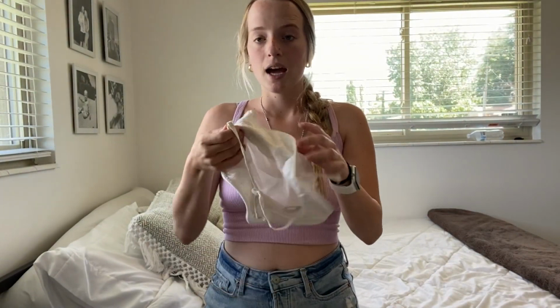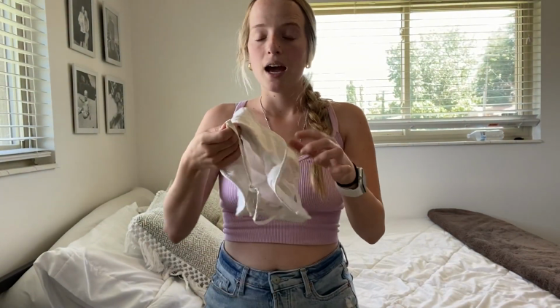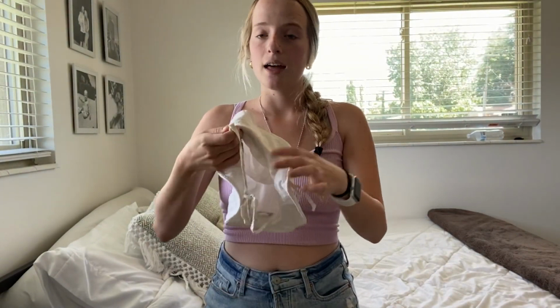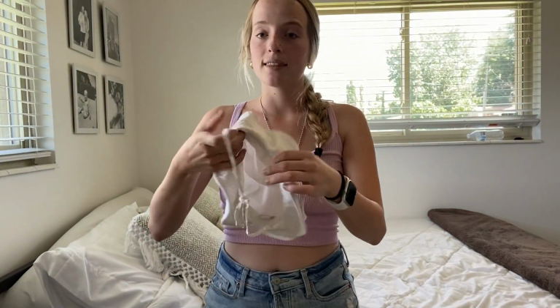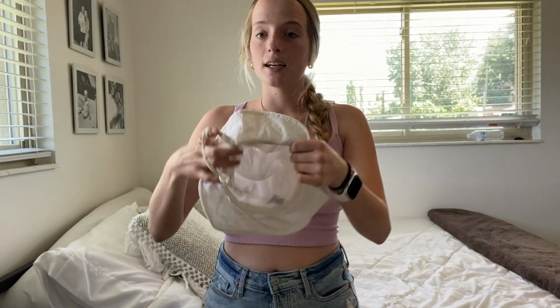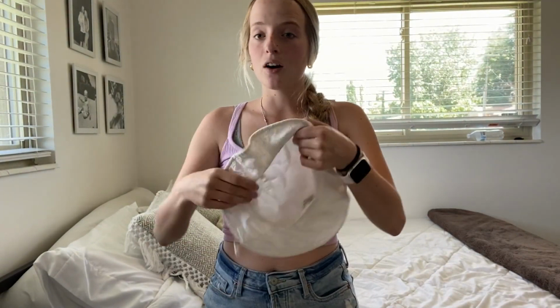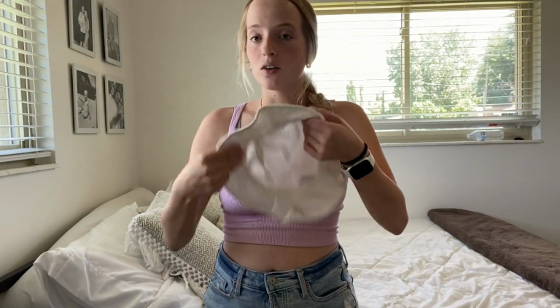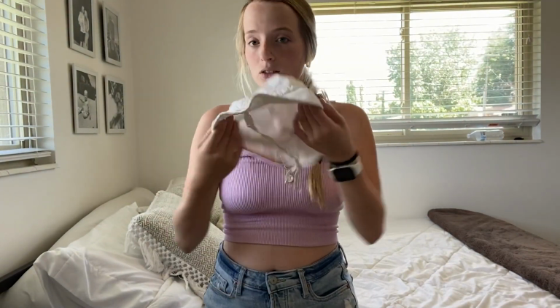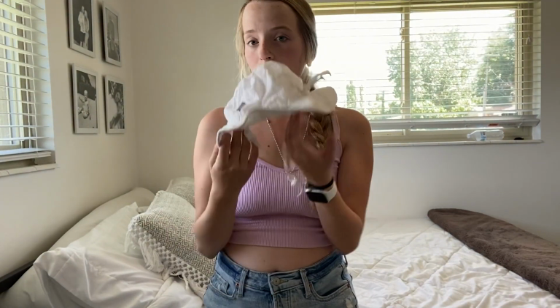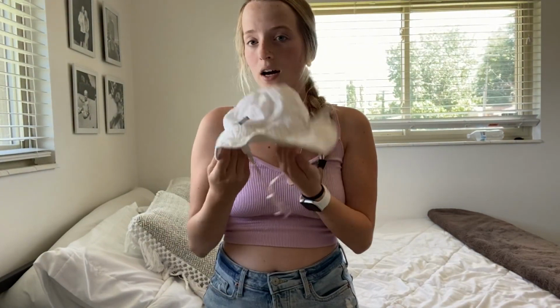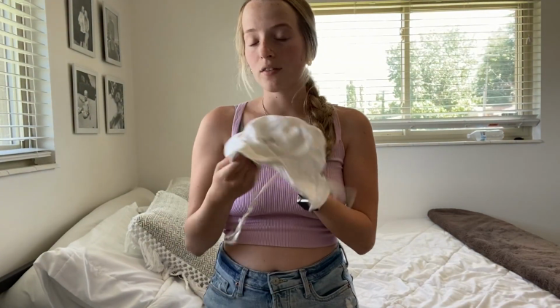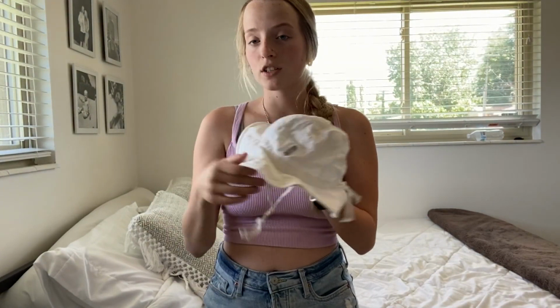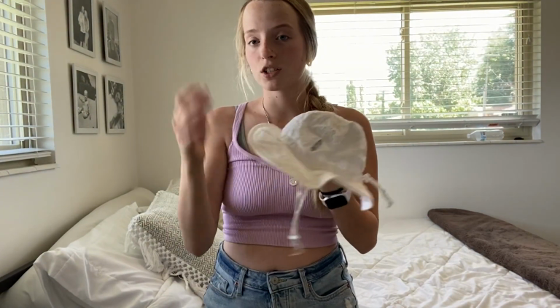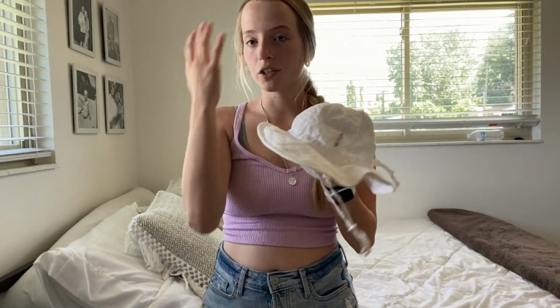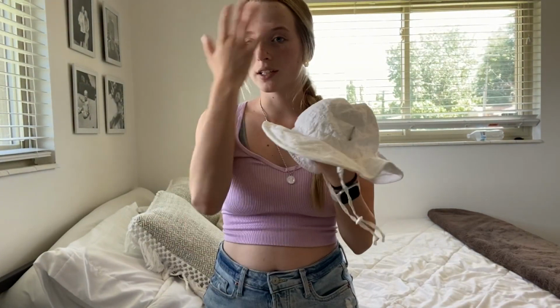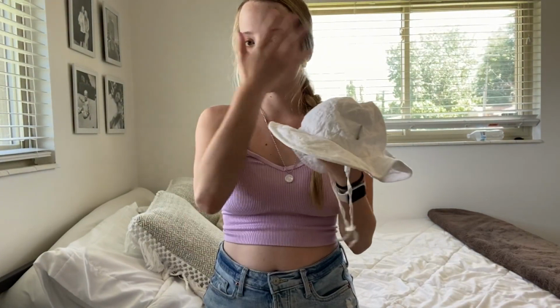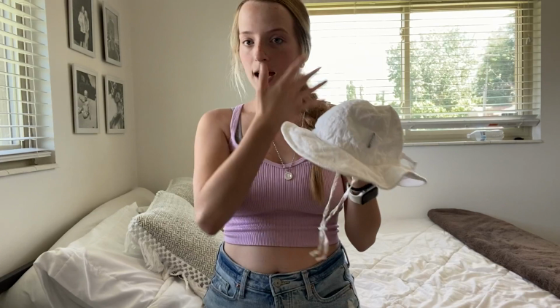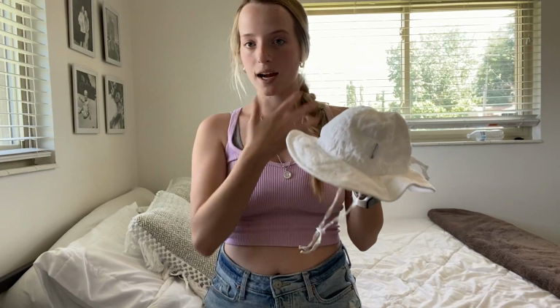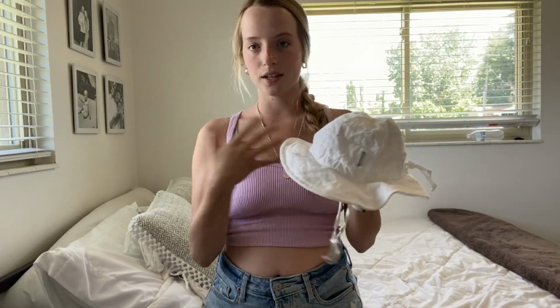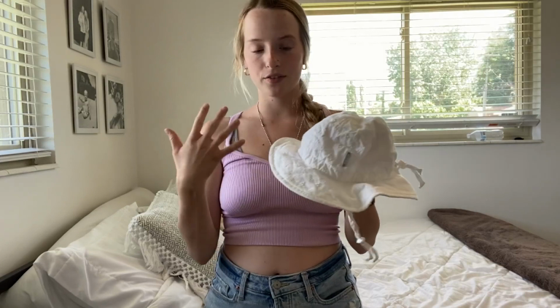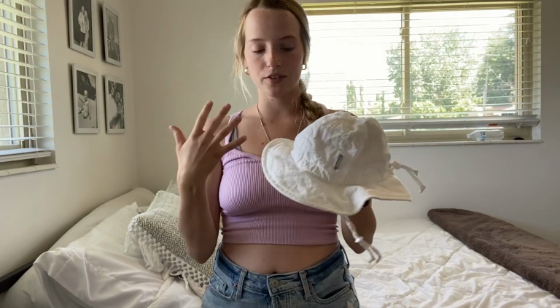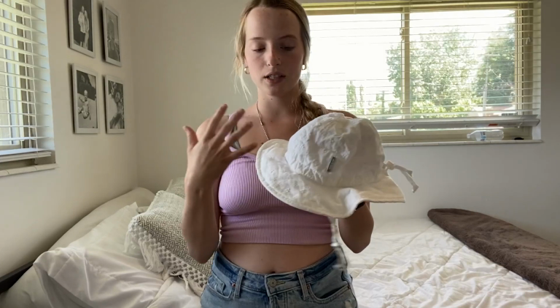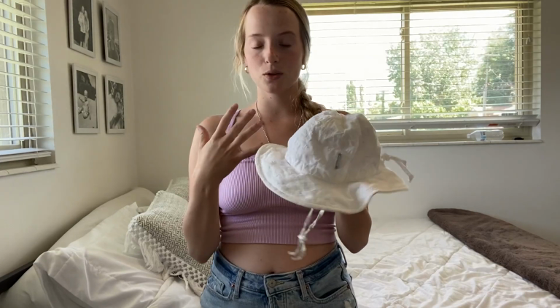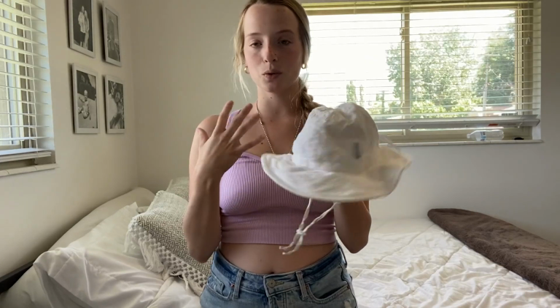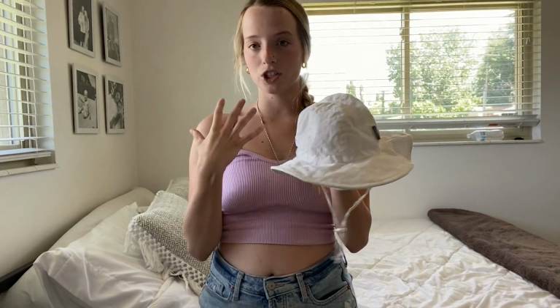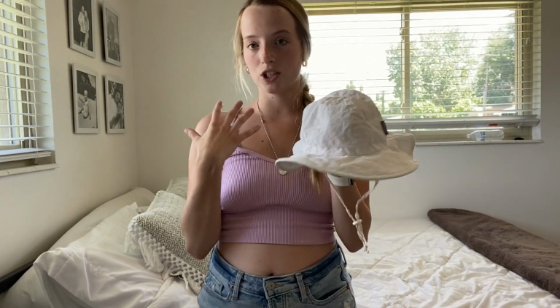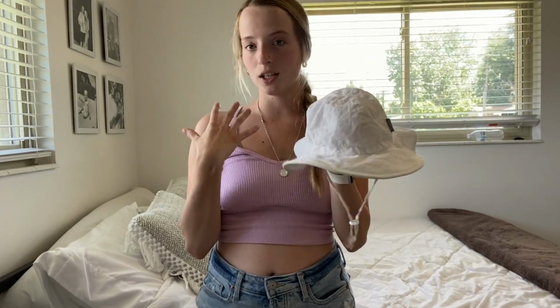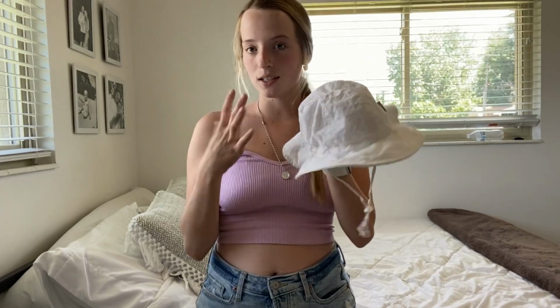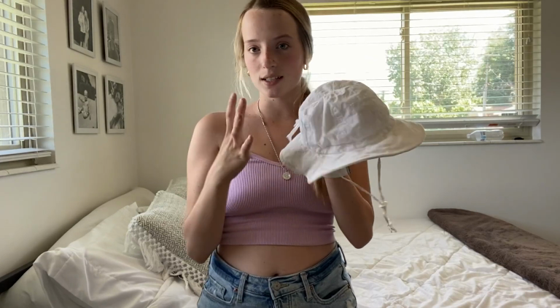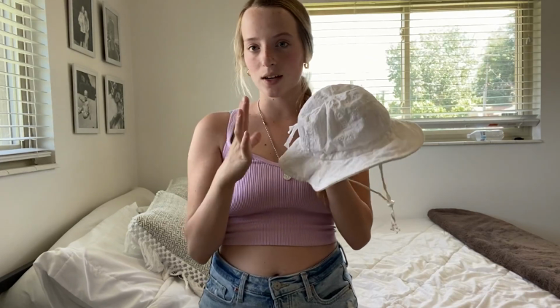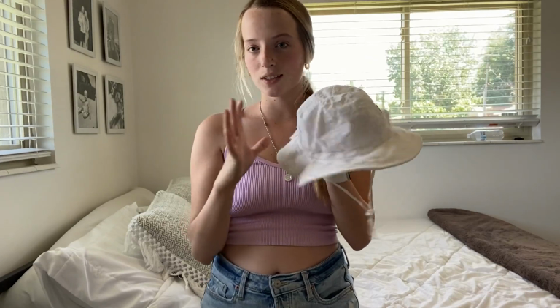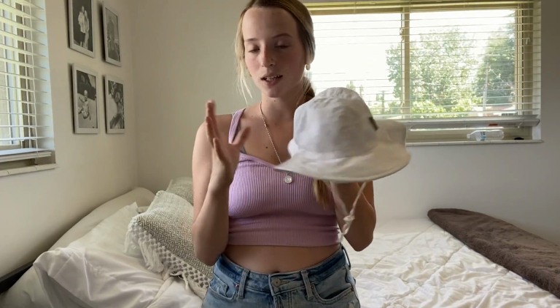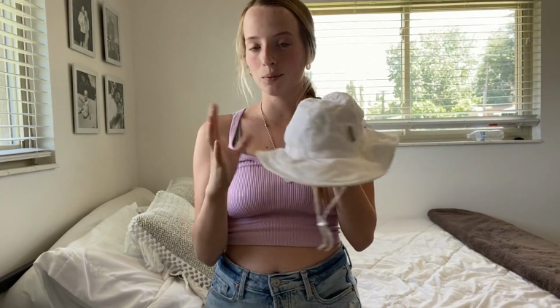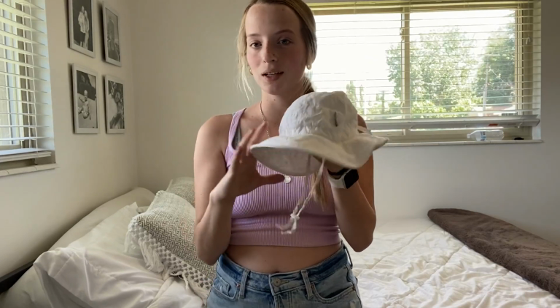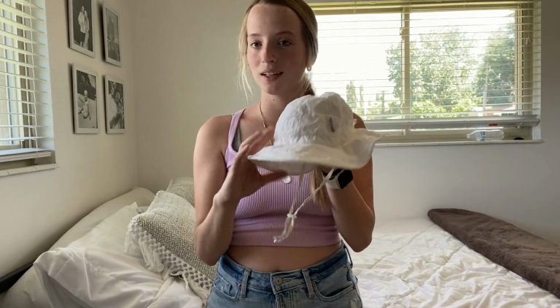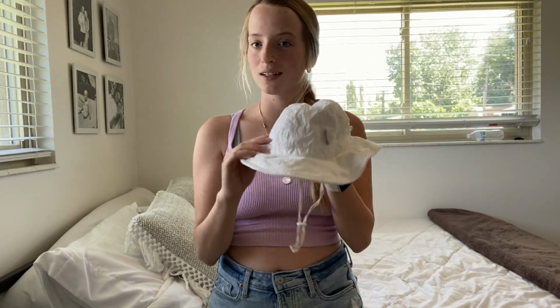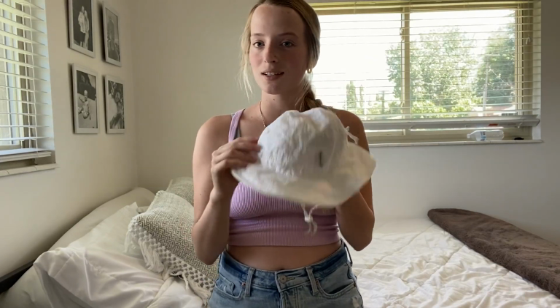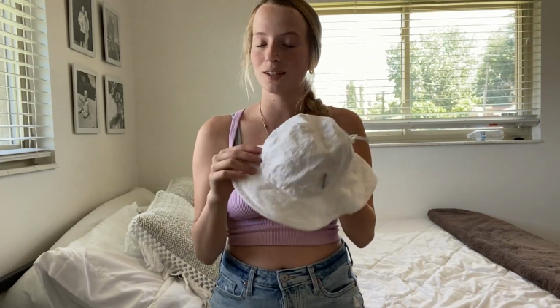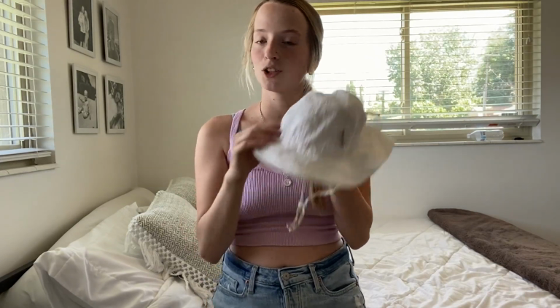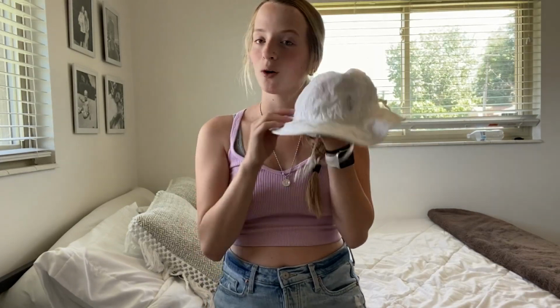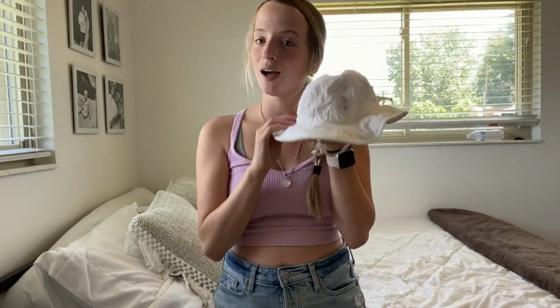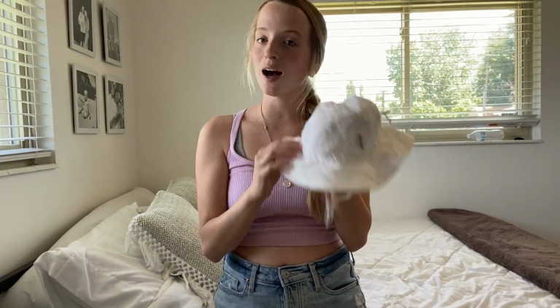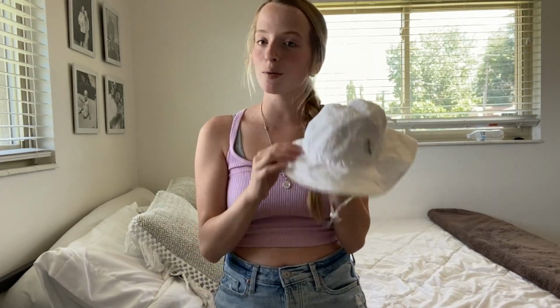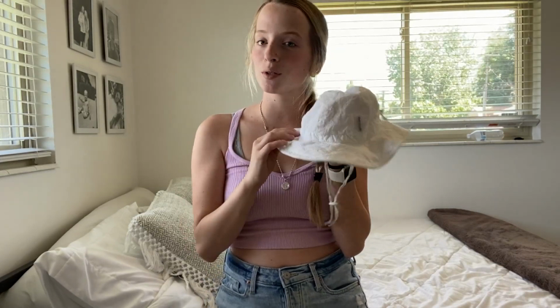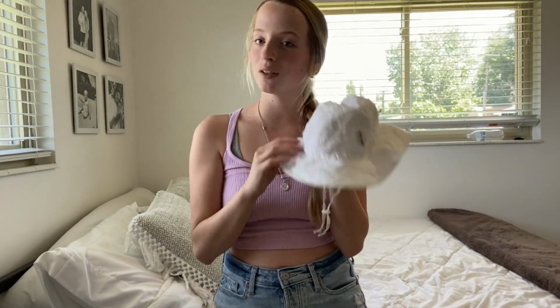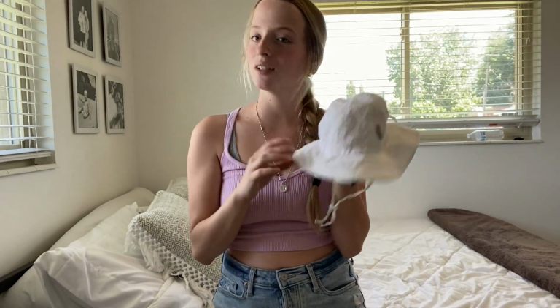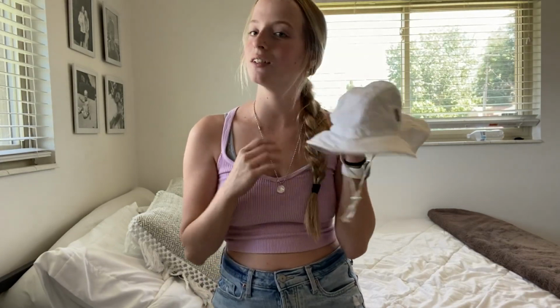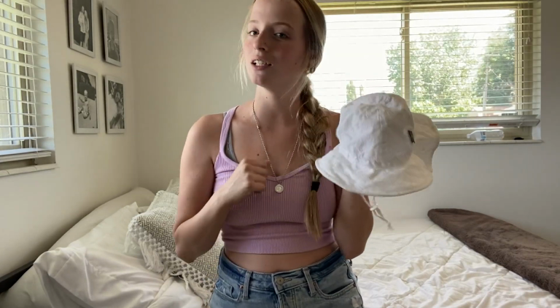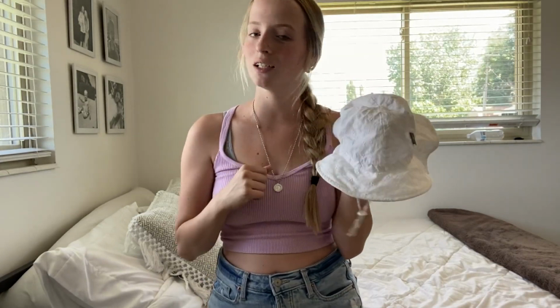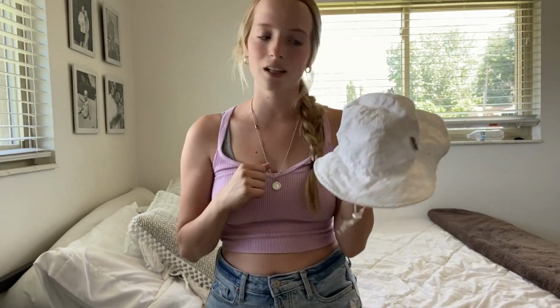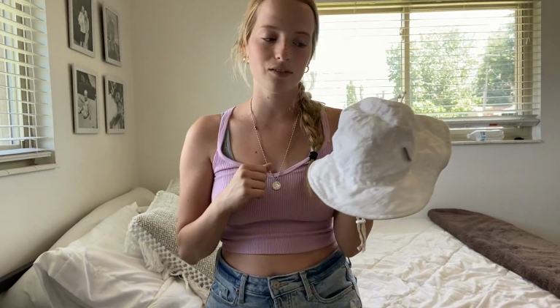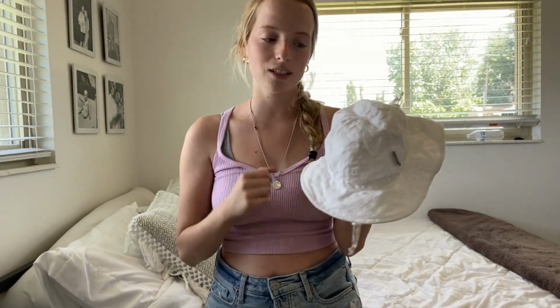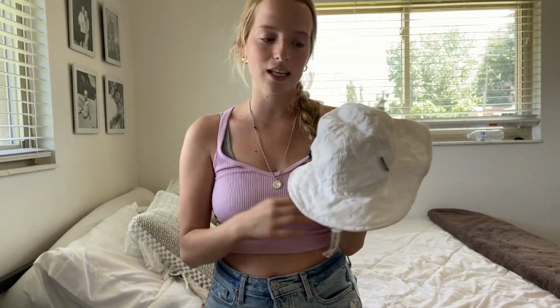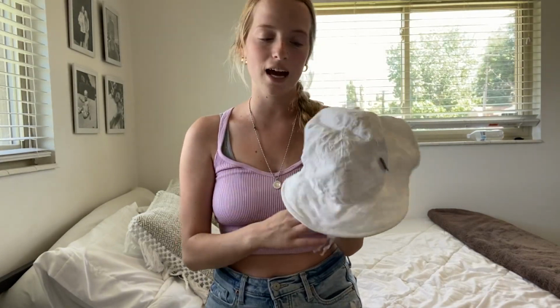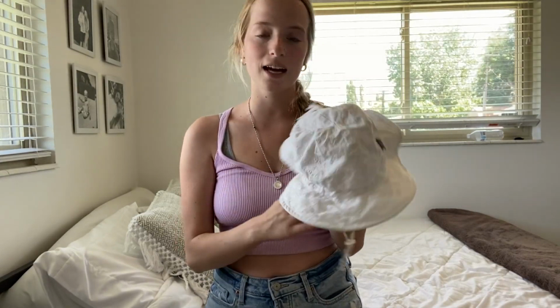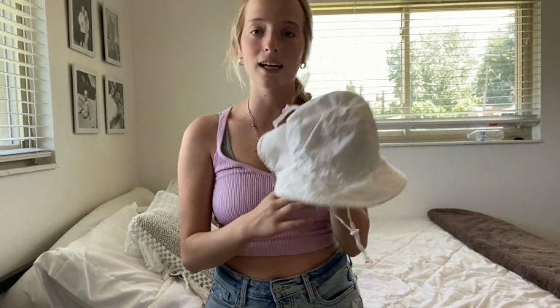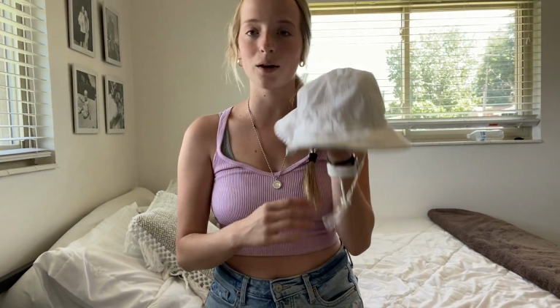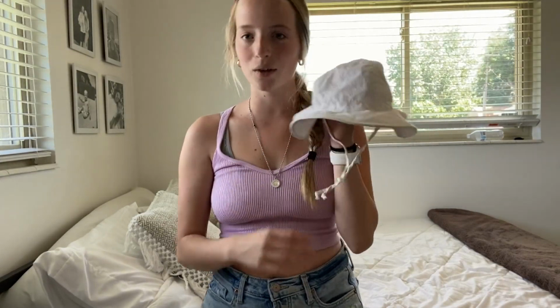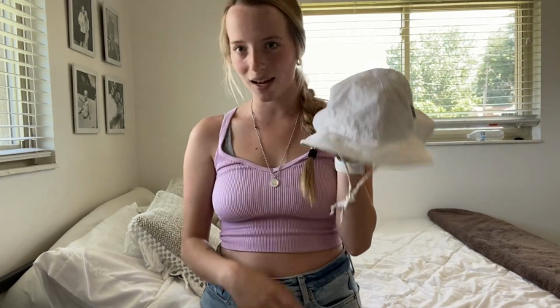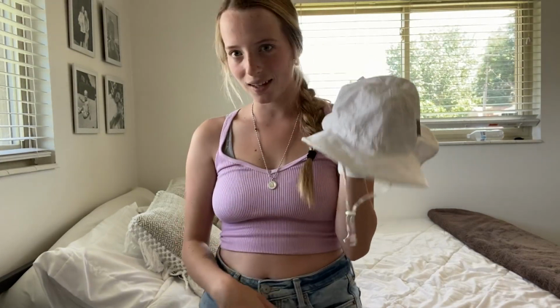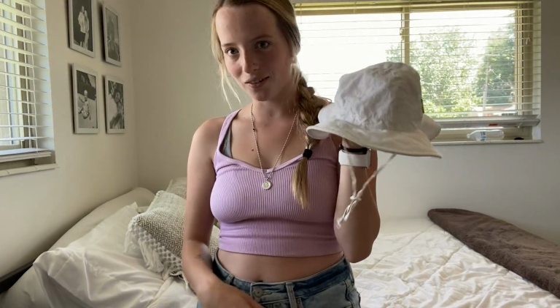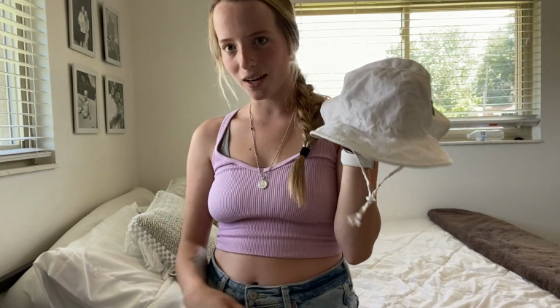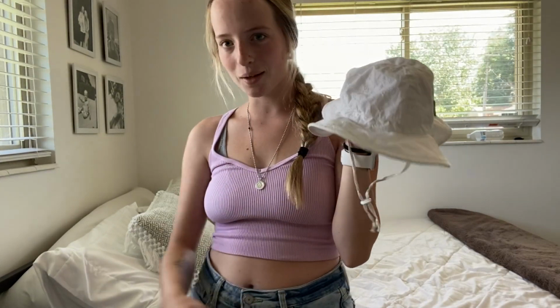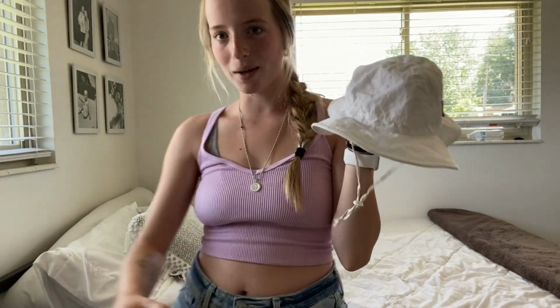It also covers her entire face when she is outside playing in the sun, so I absolutely love this hat and I would highly recommend.